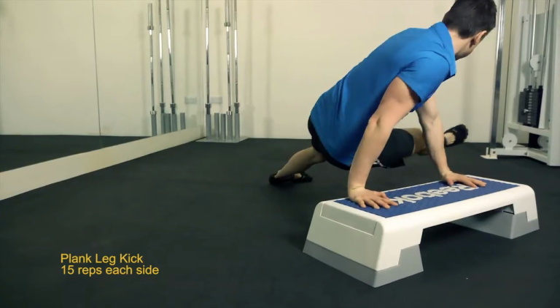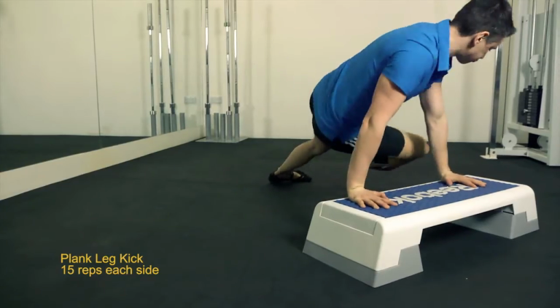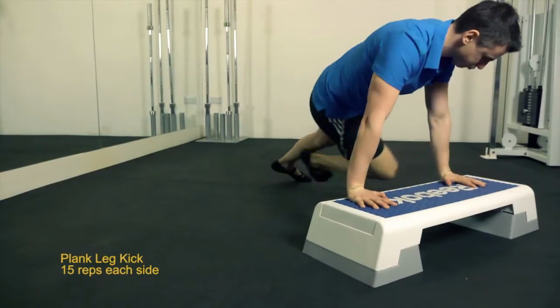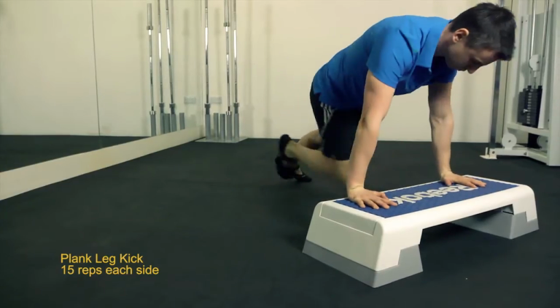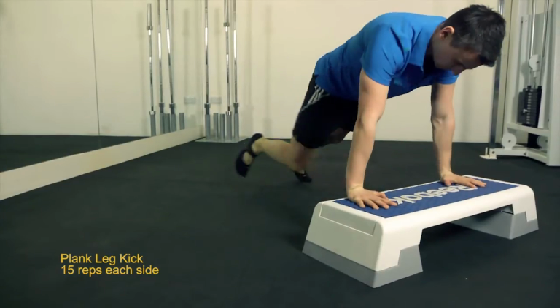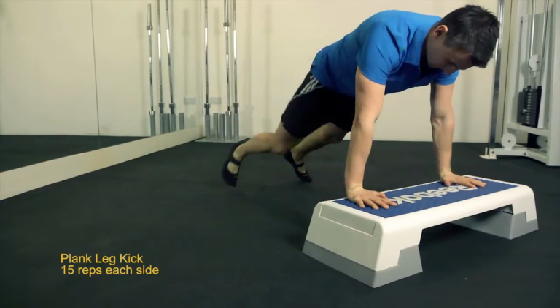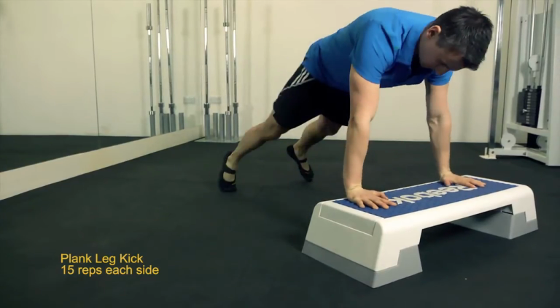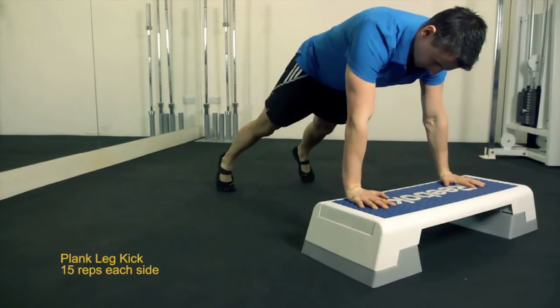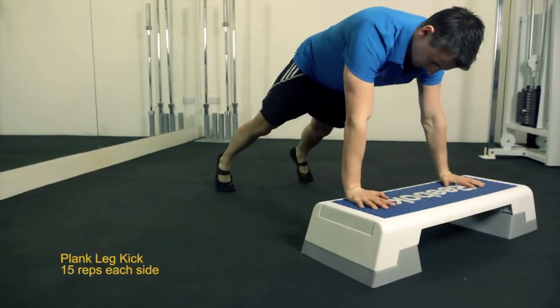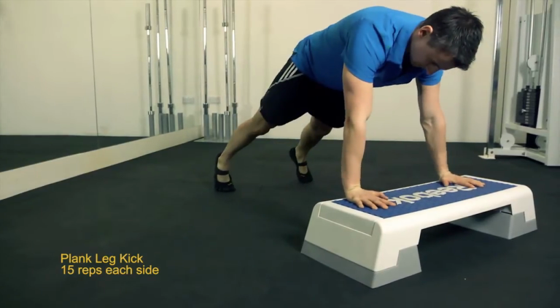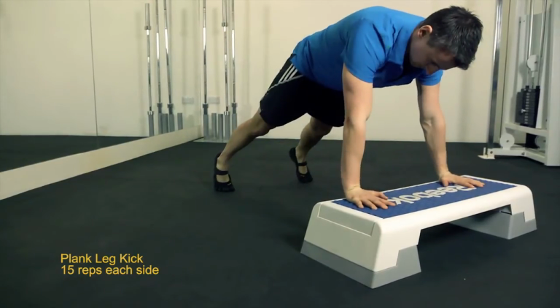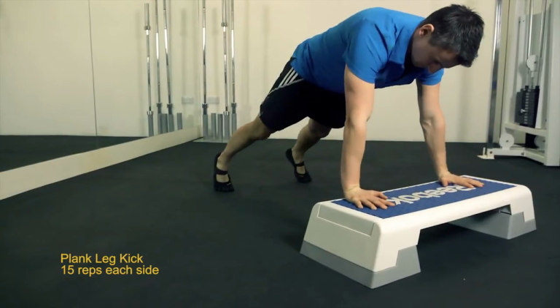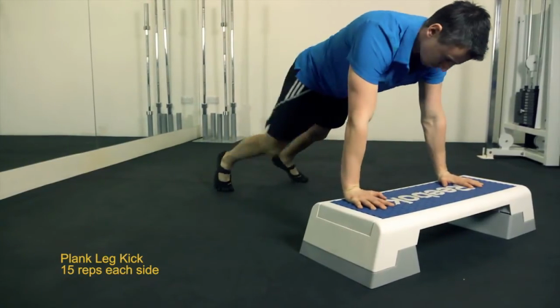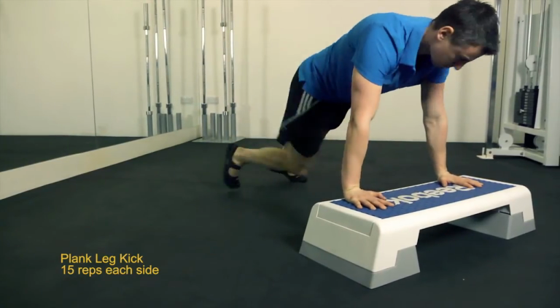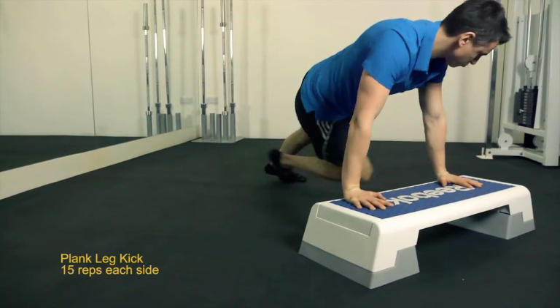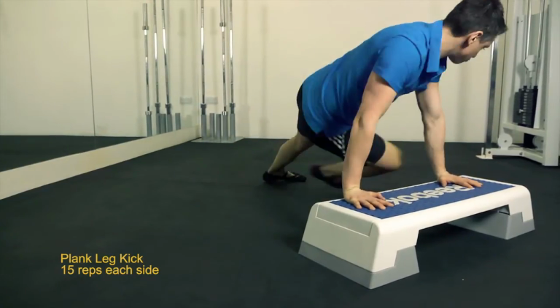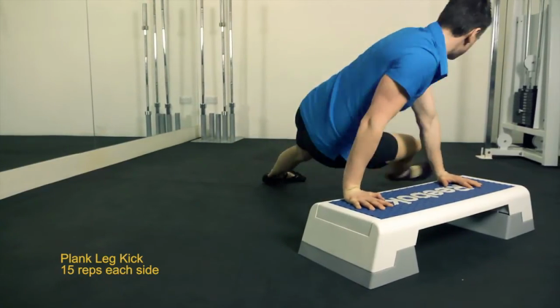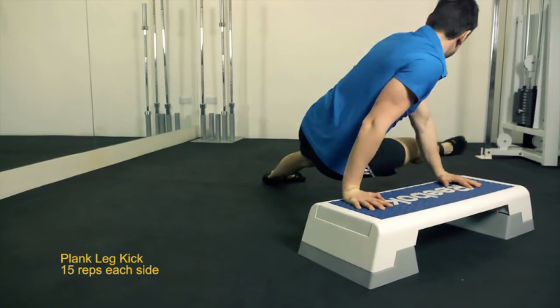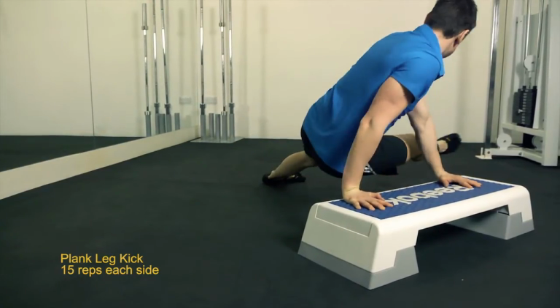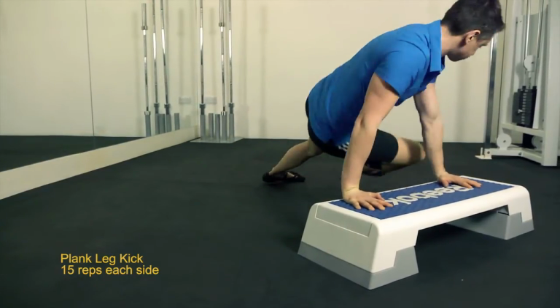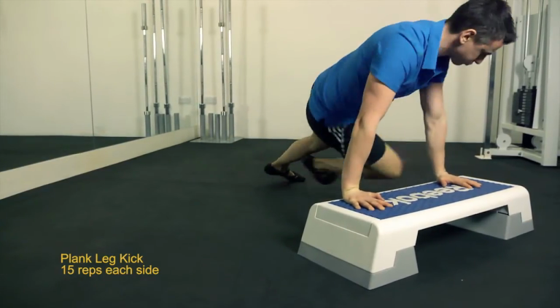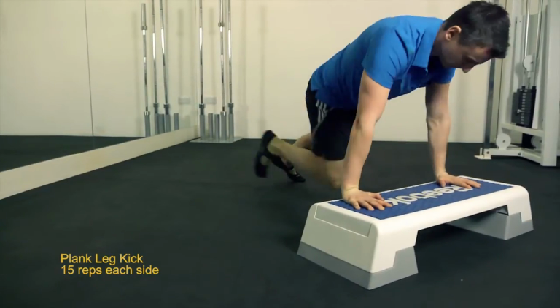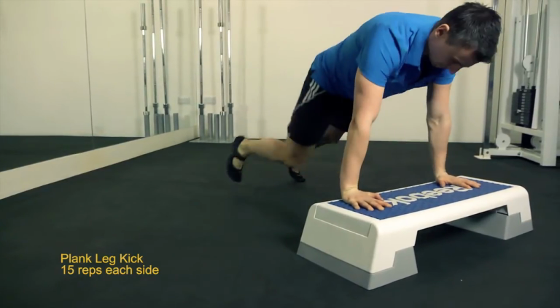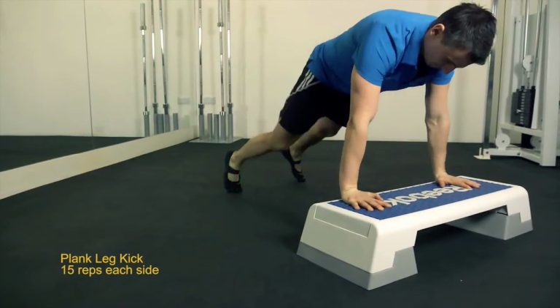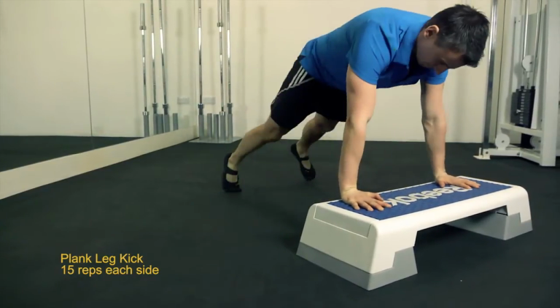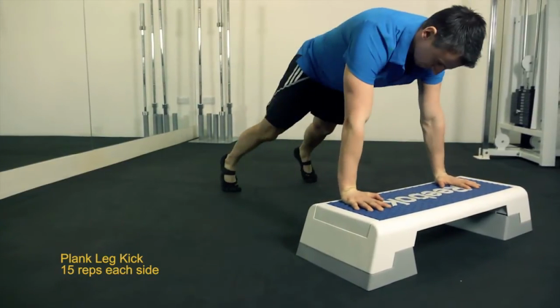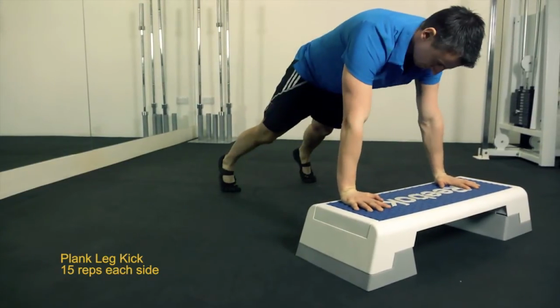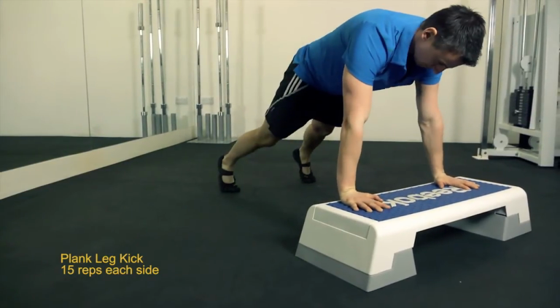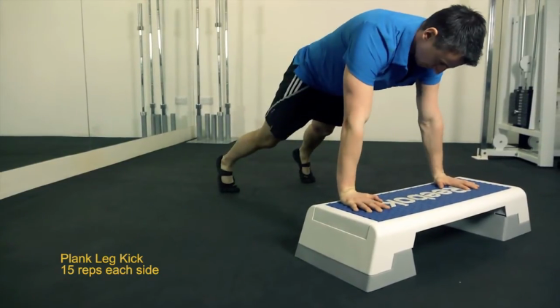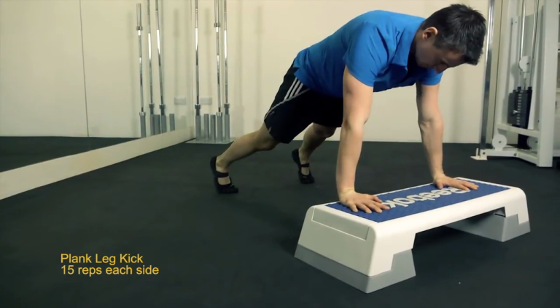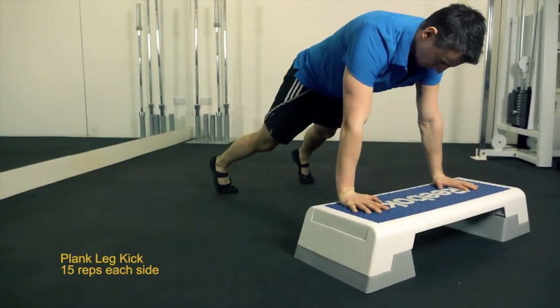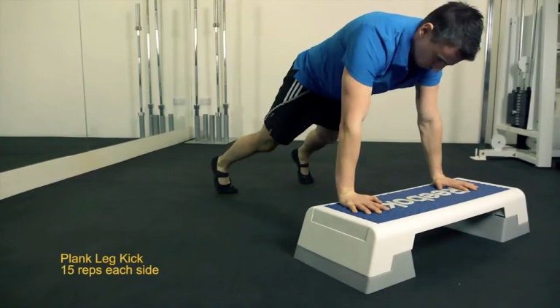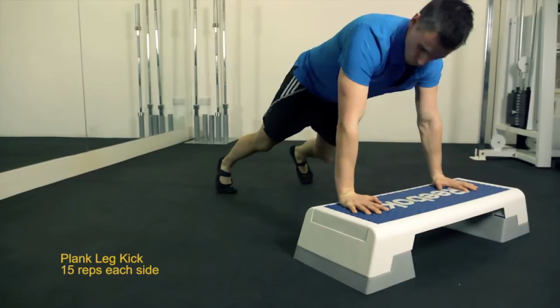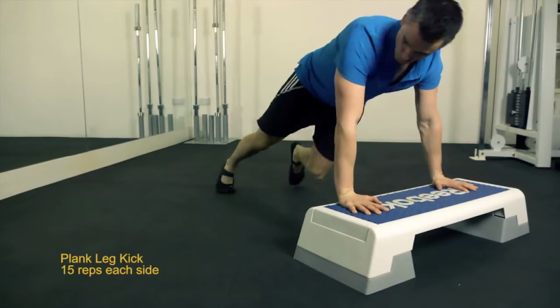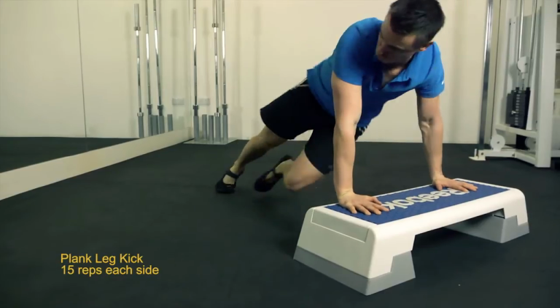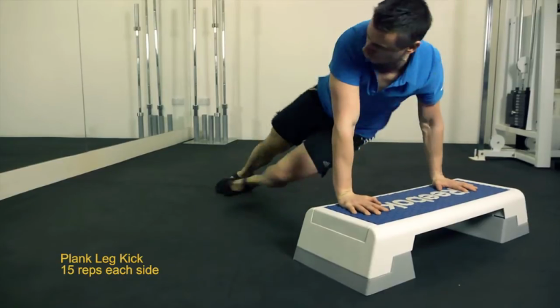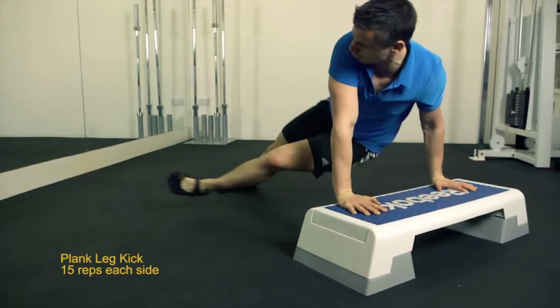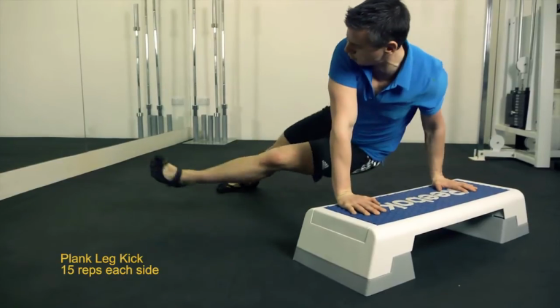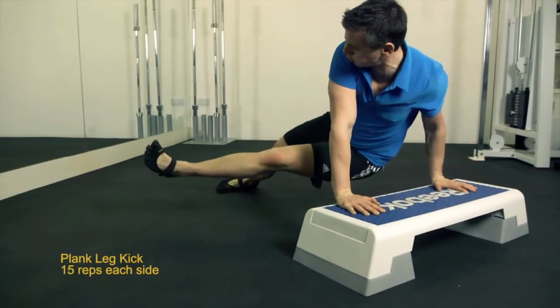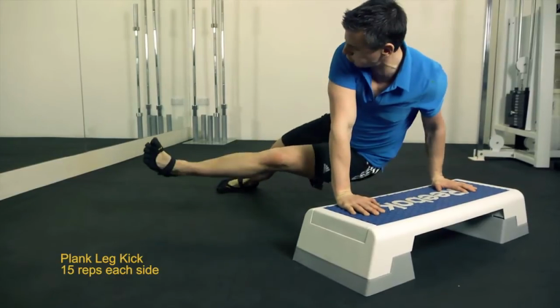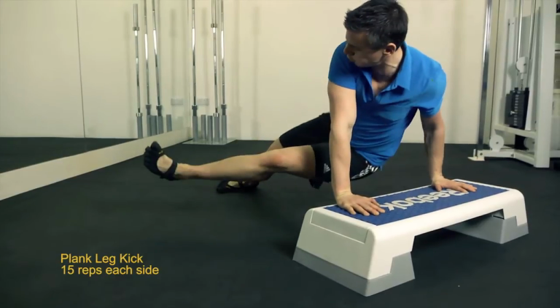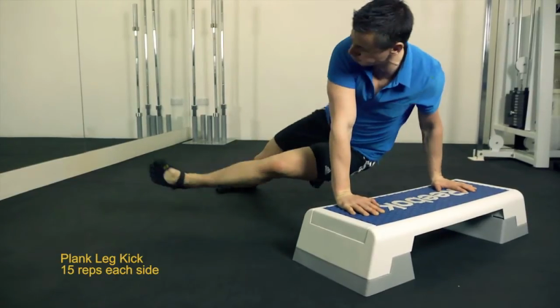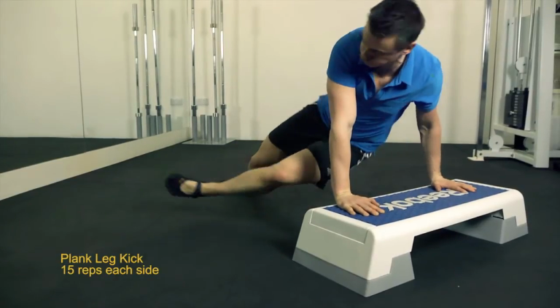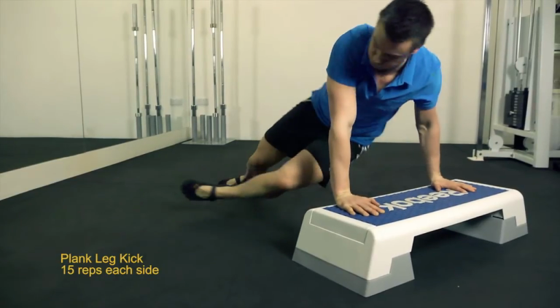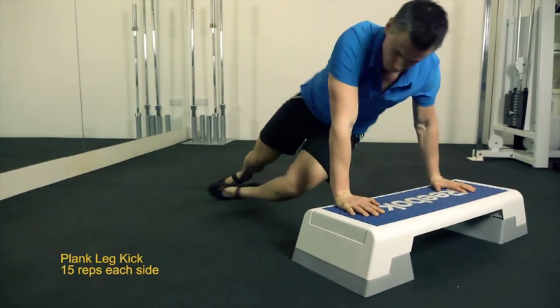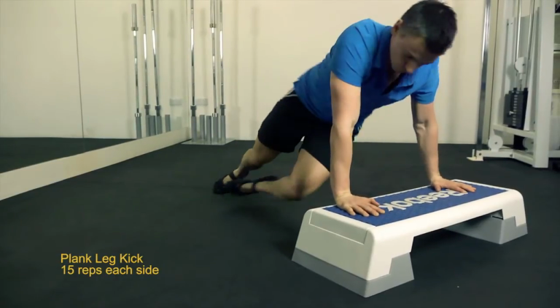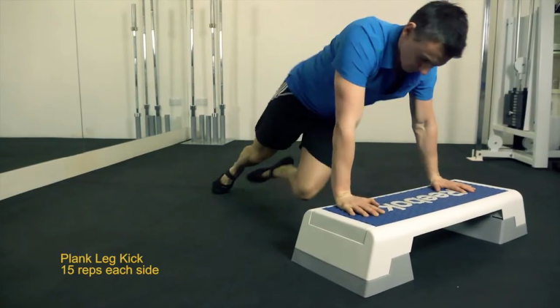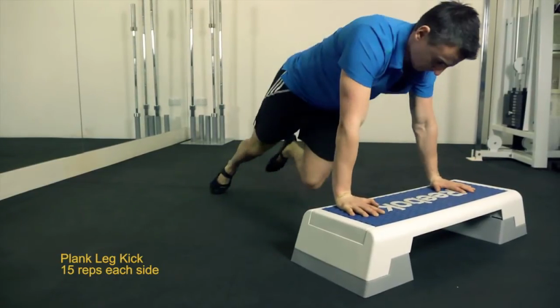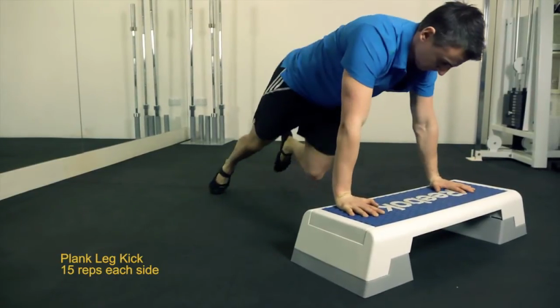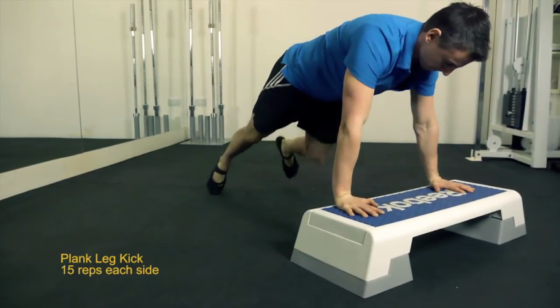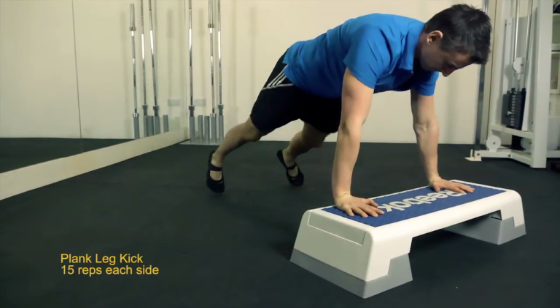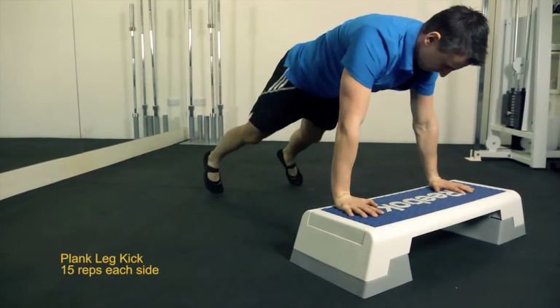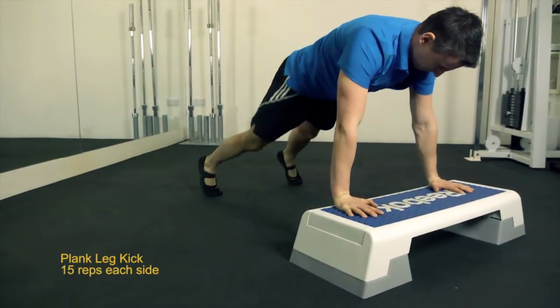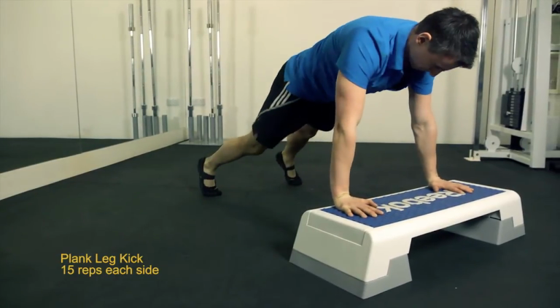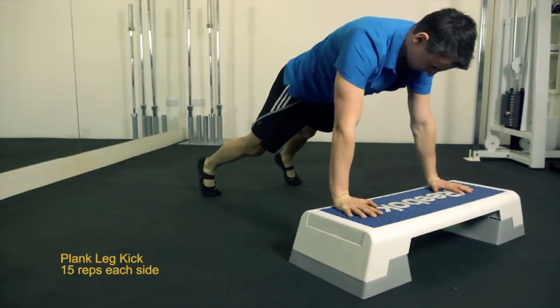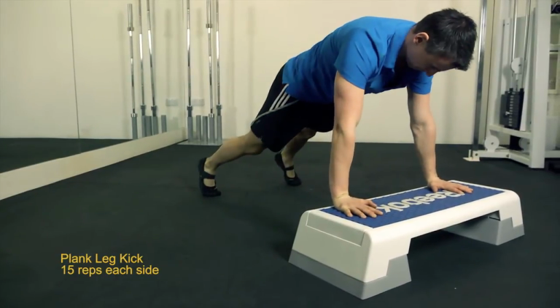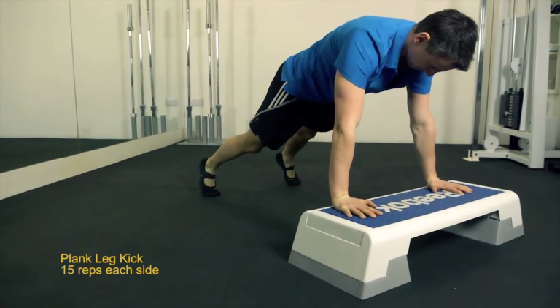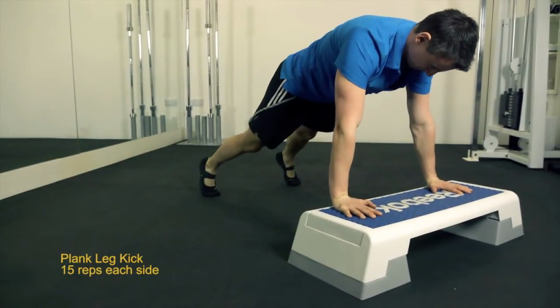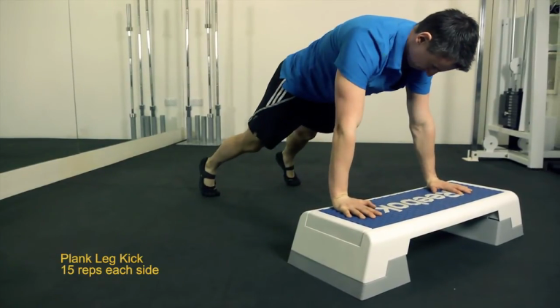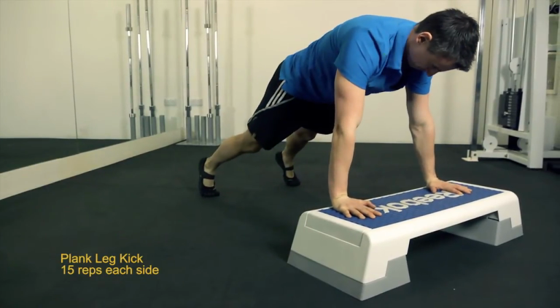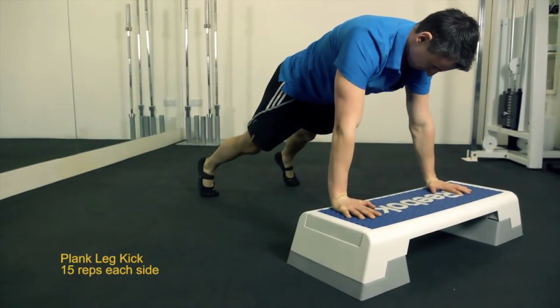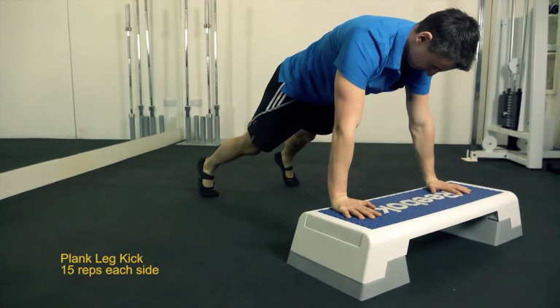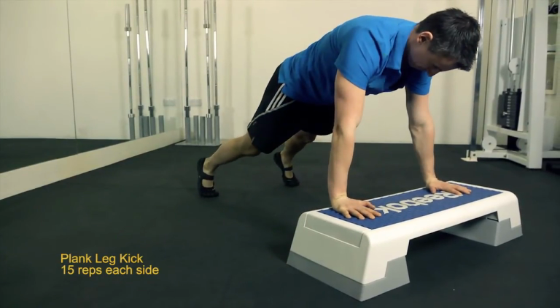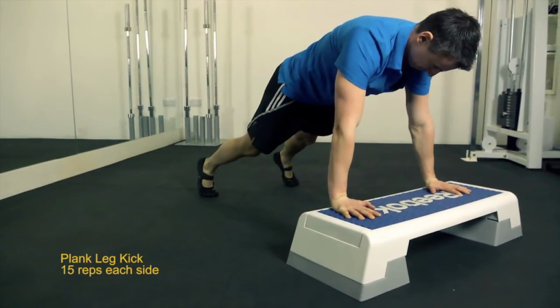Then finish with a dynamic plank leg twist. This last one is an explosive movement, so finish strong.